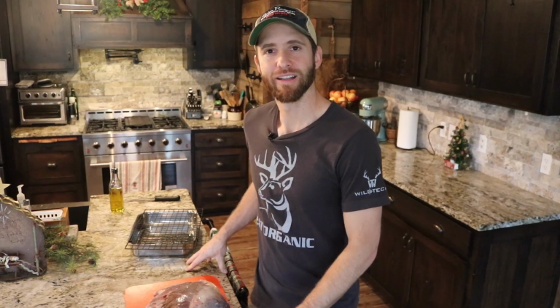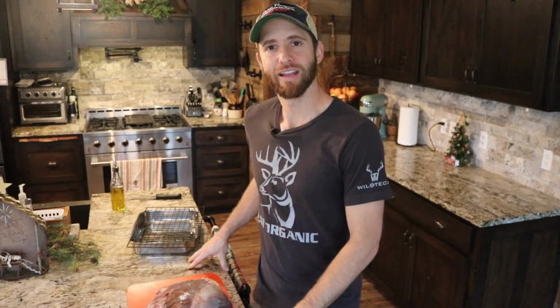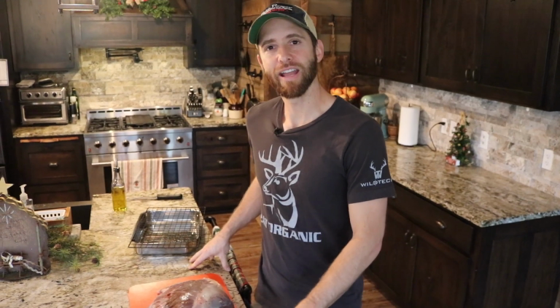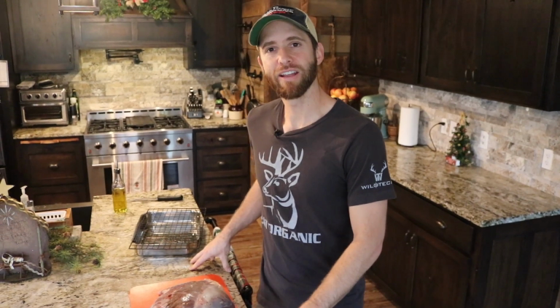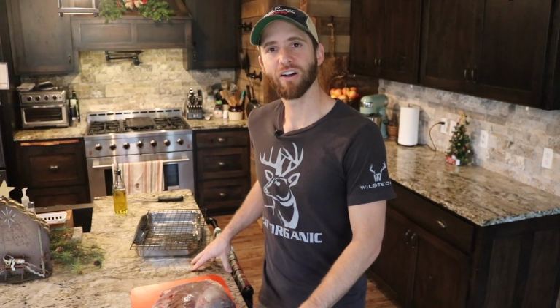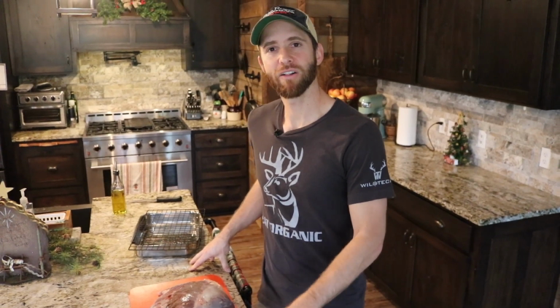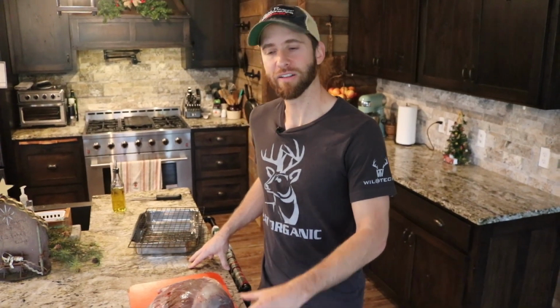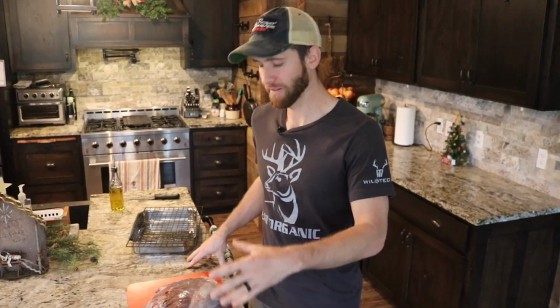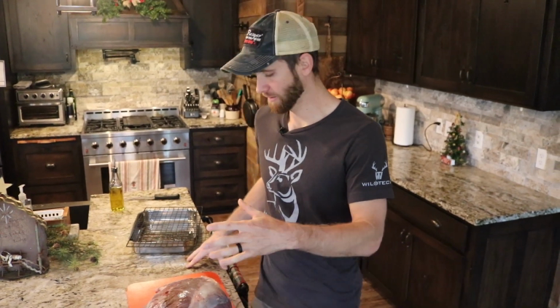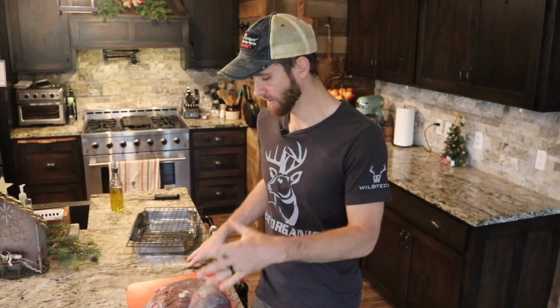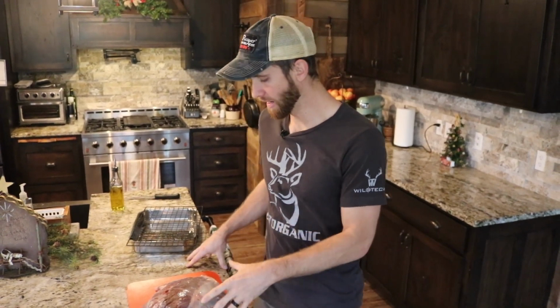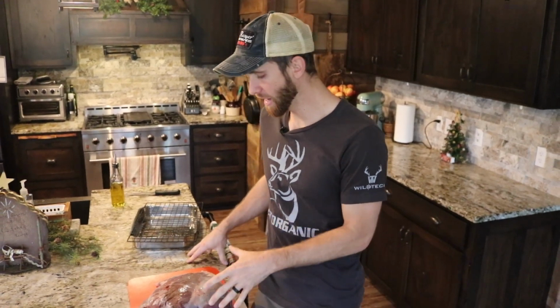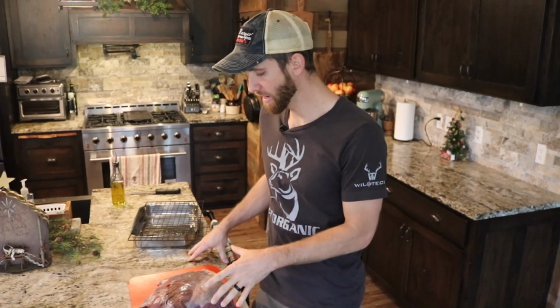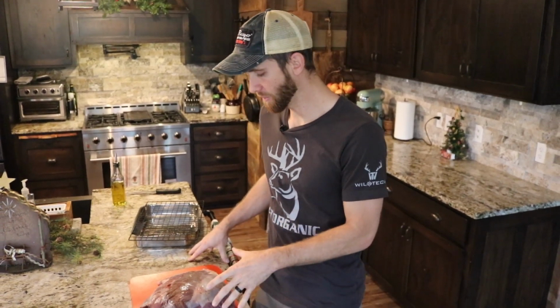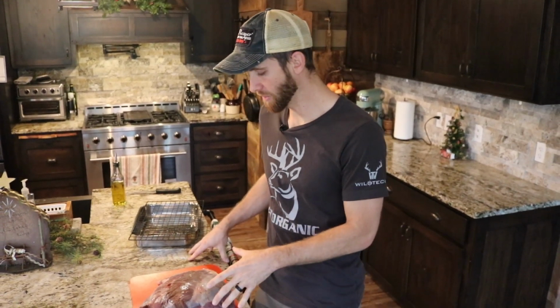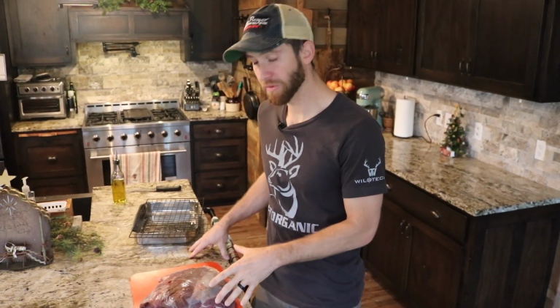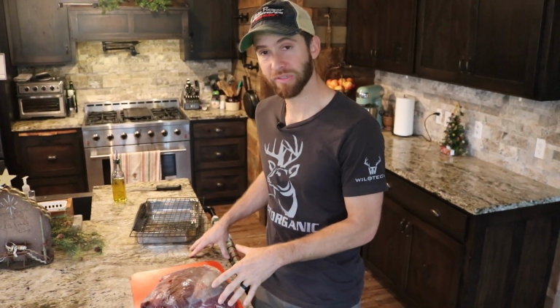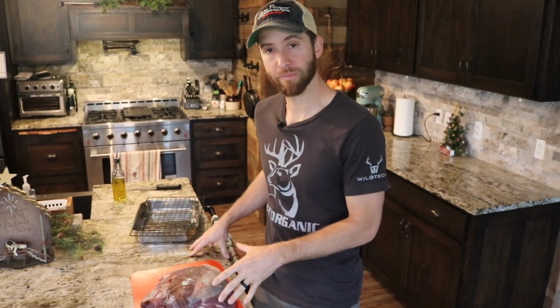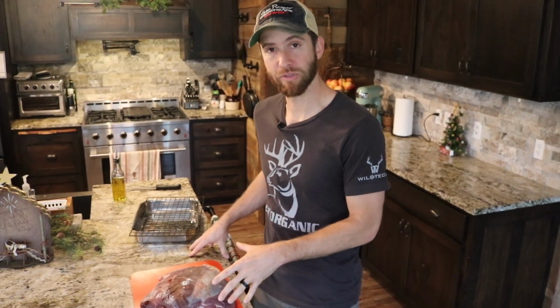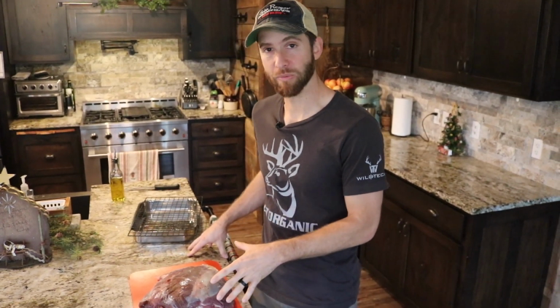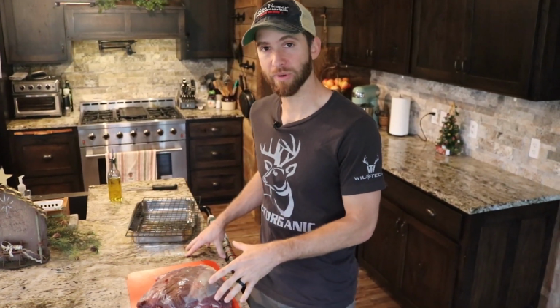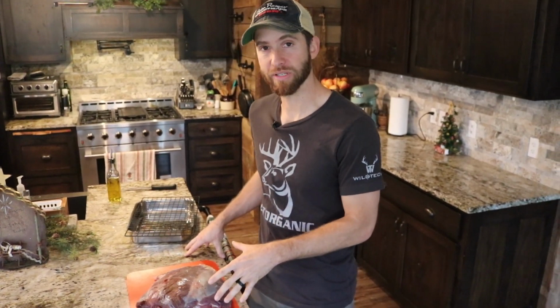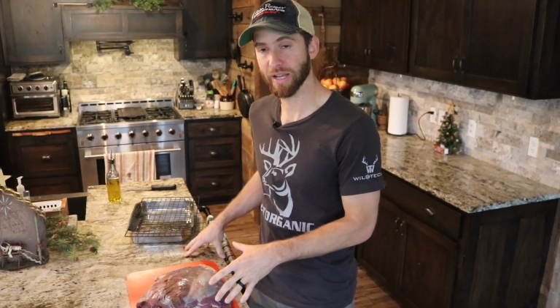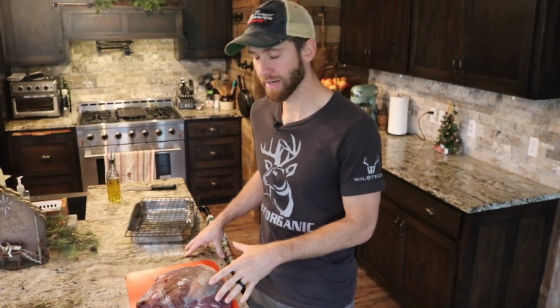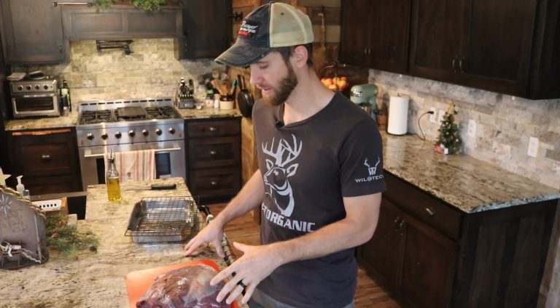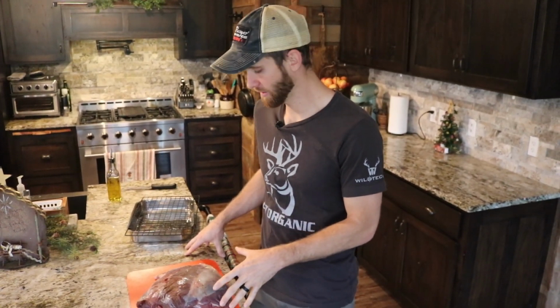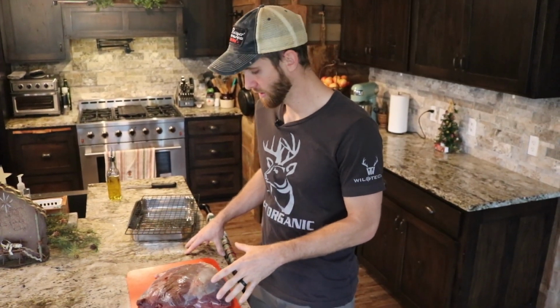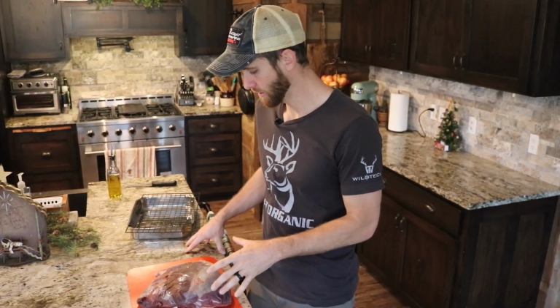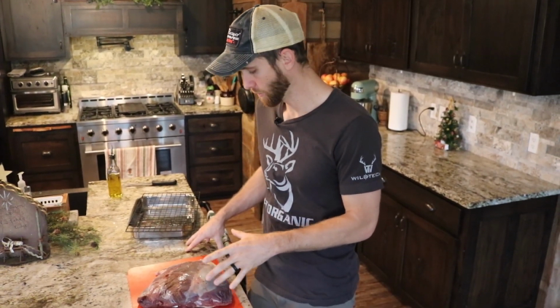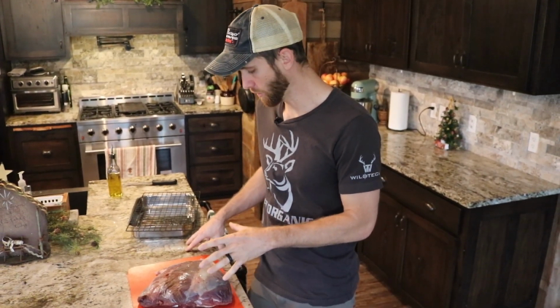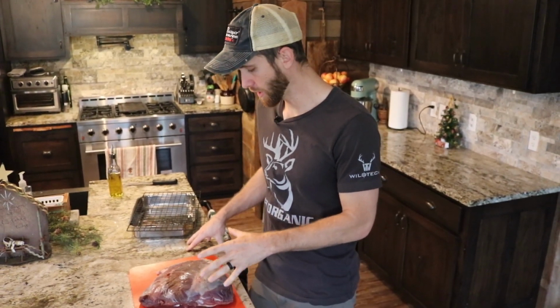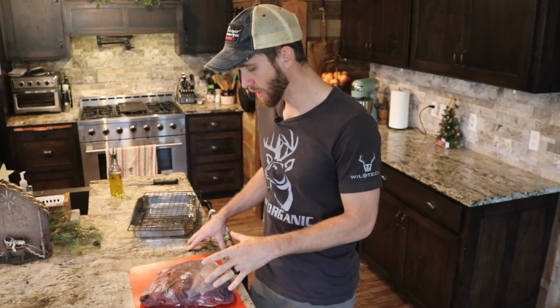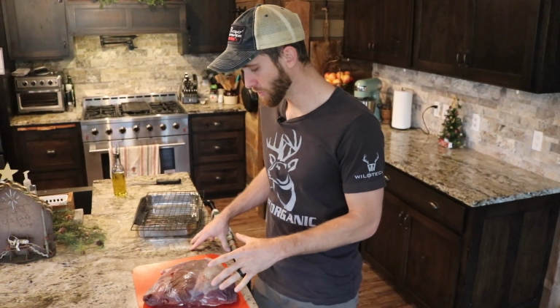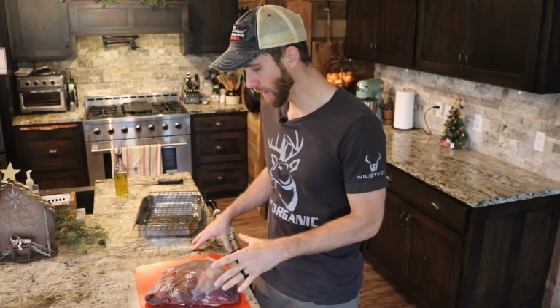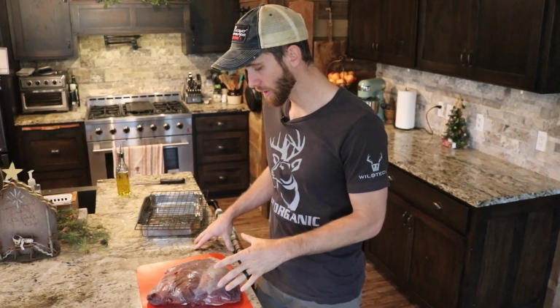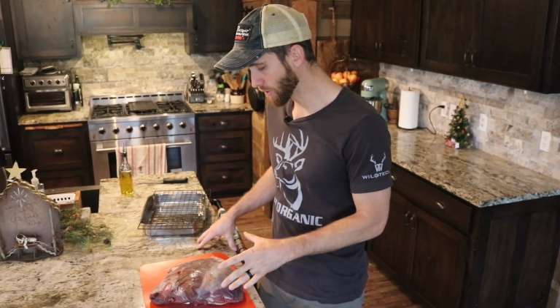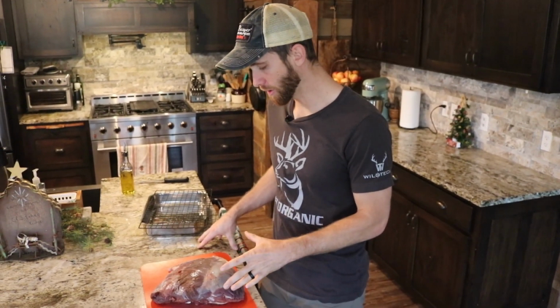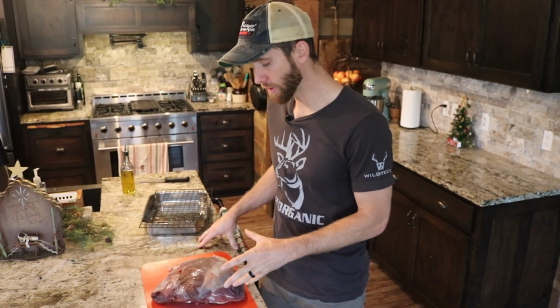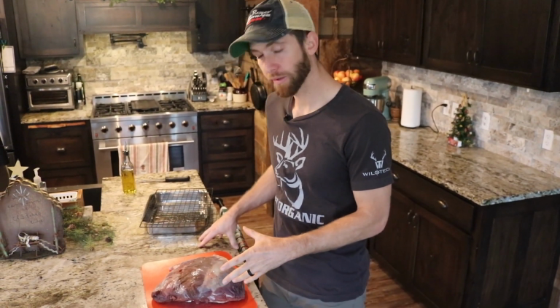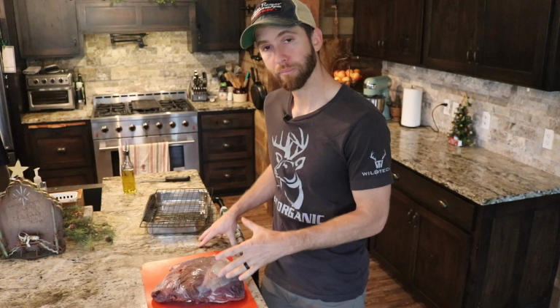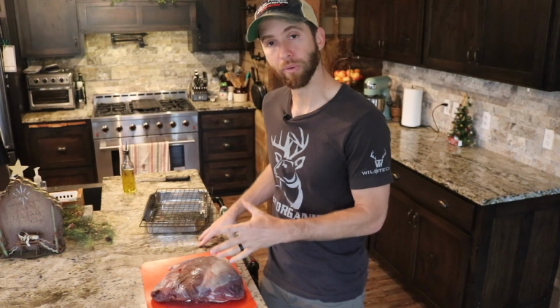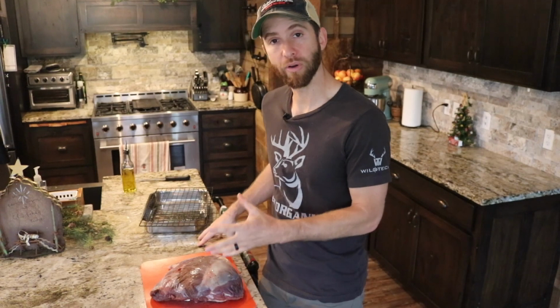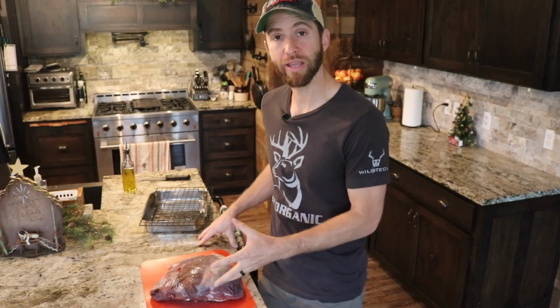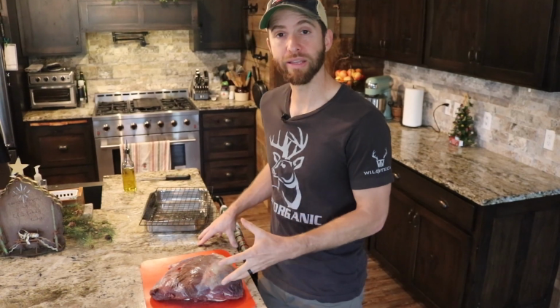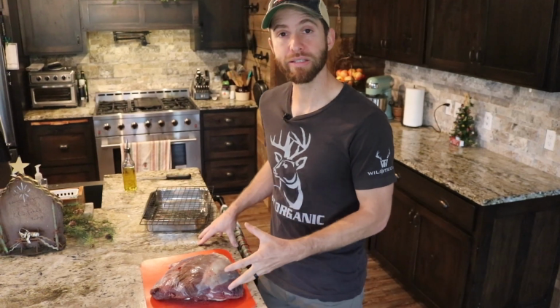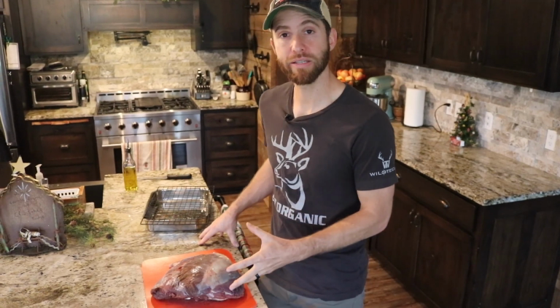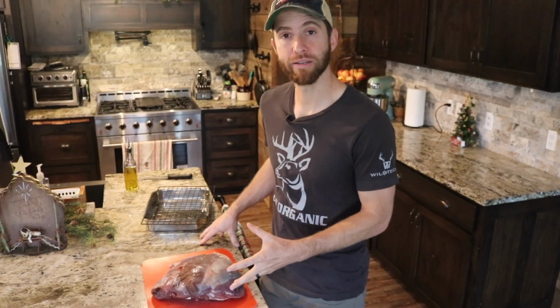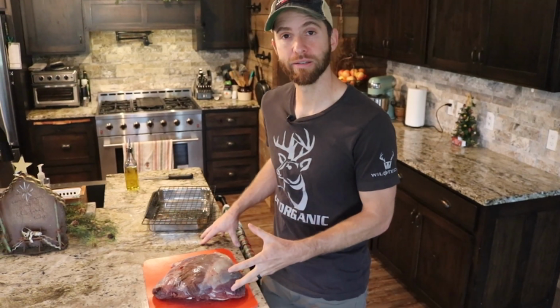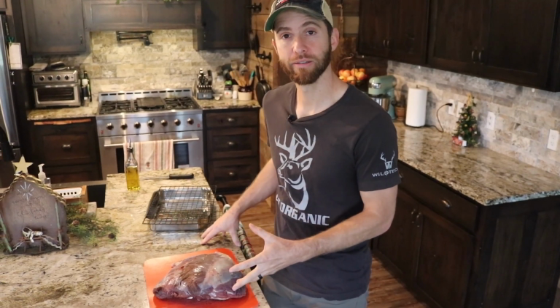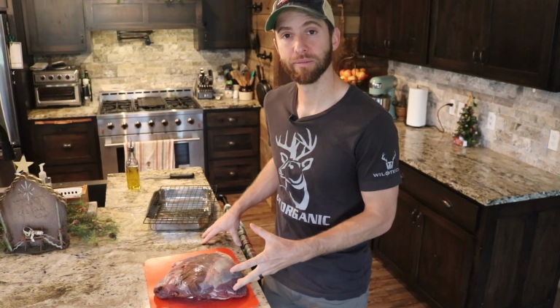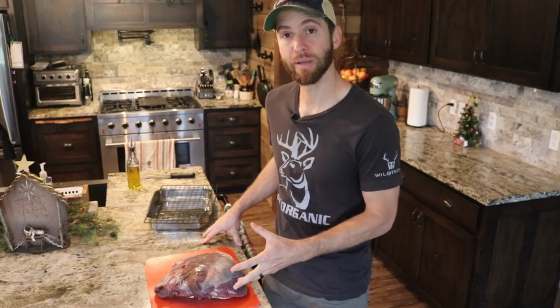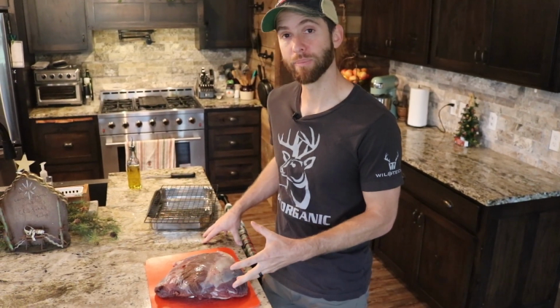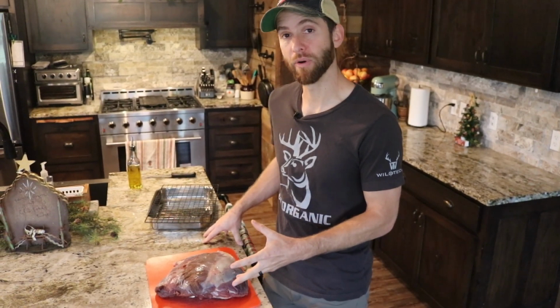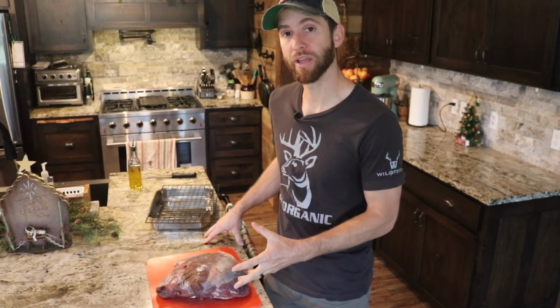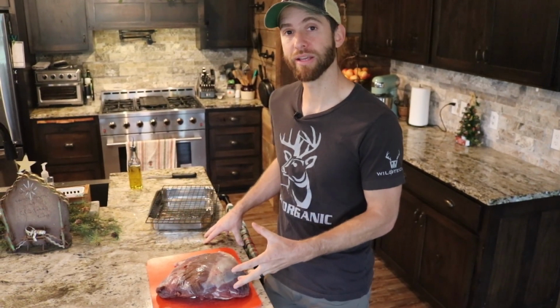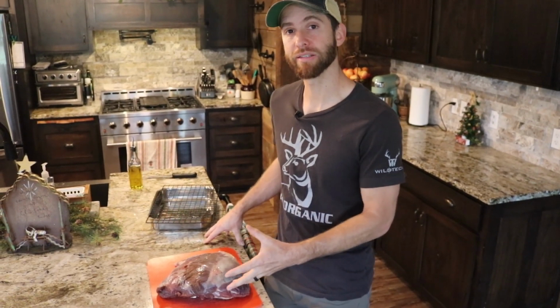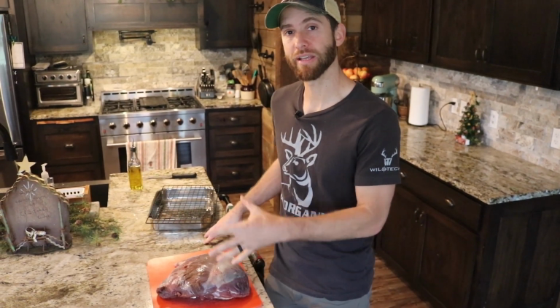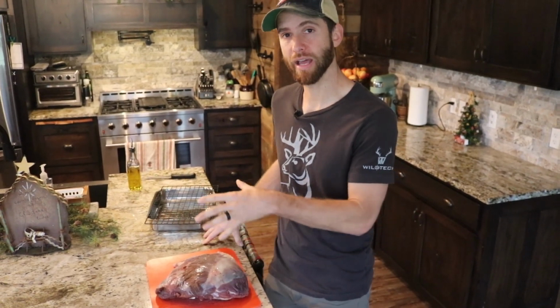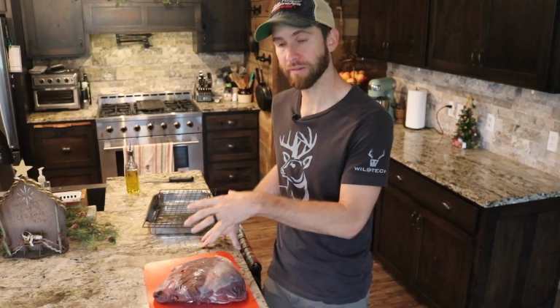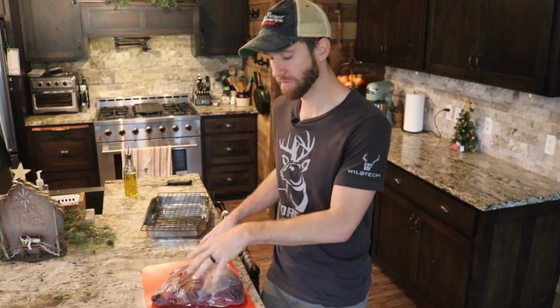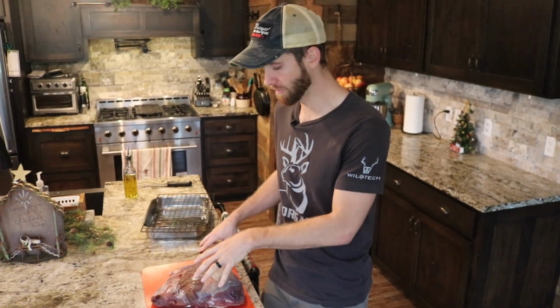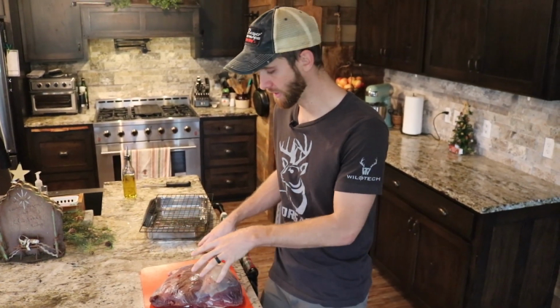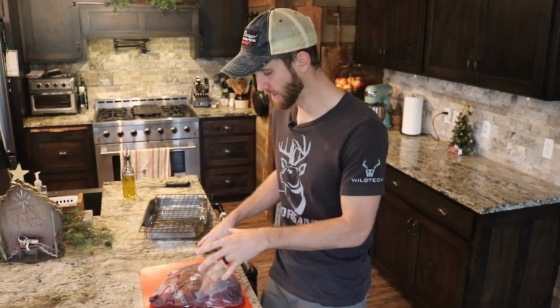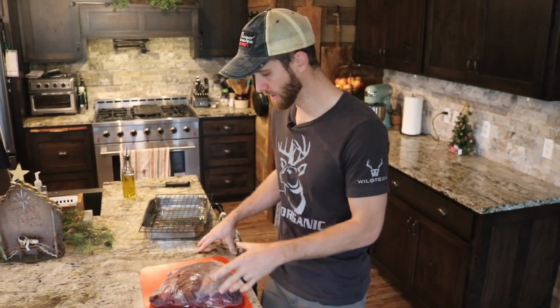Hey y'all. Today we're doing something super exciting. We're going to try to cook burnt ends — make burnt ends out of venison.